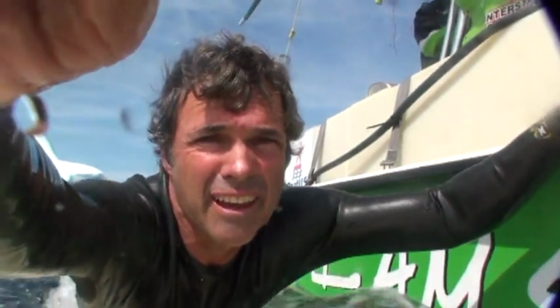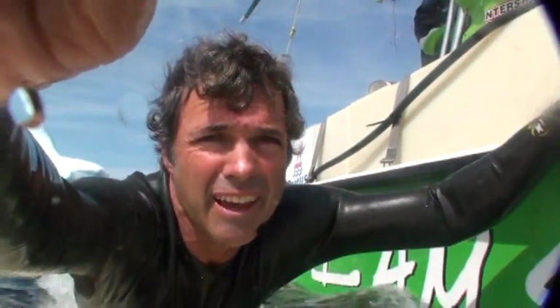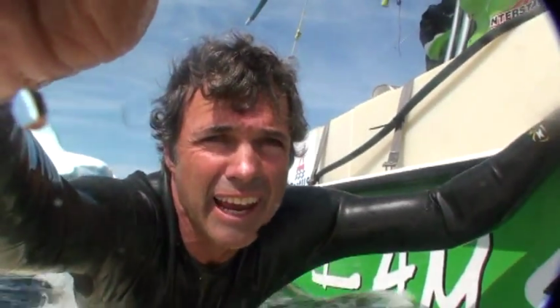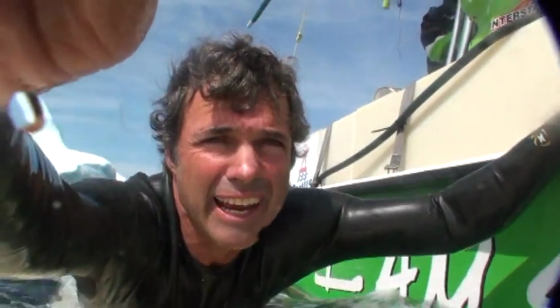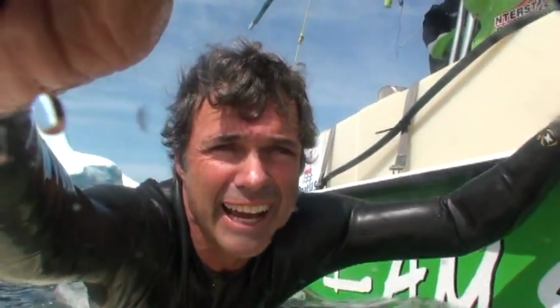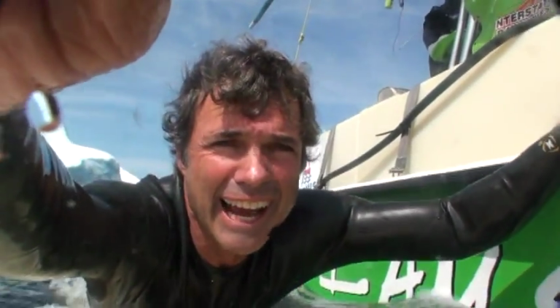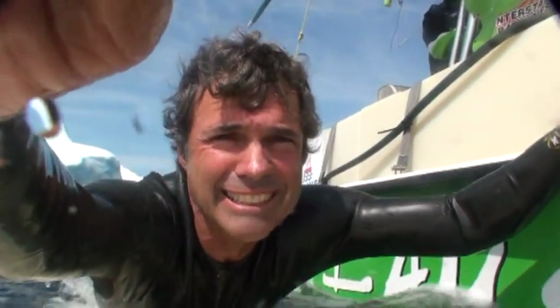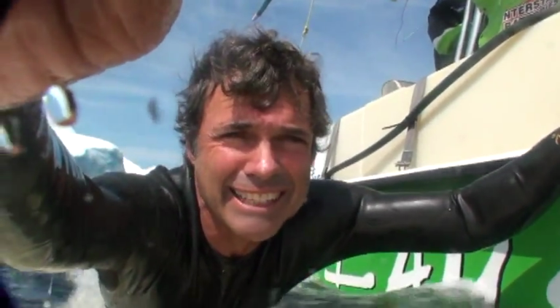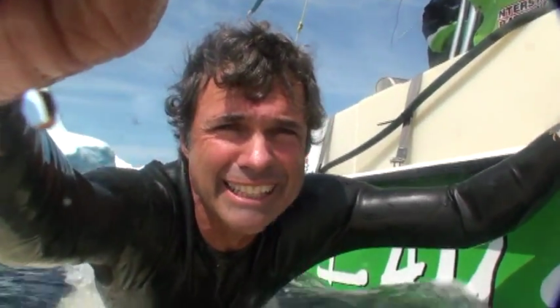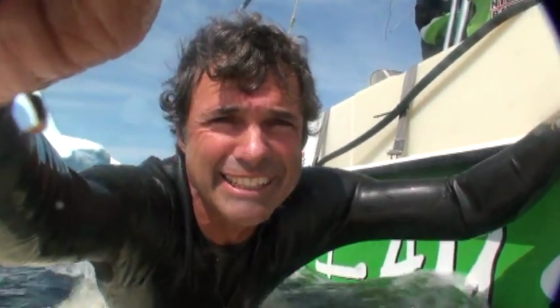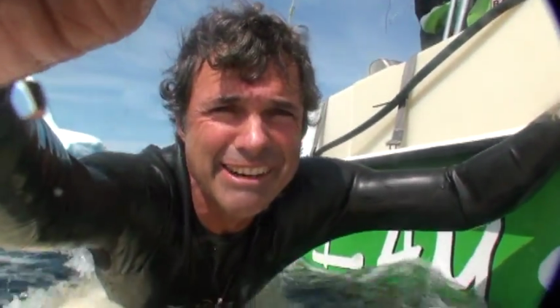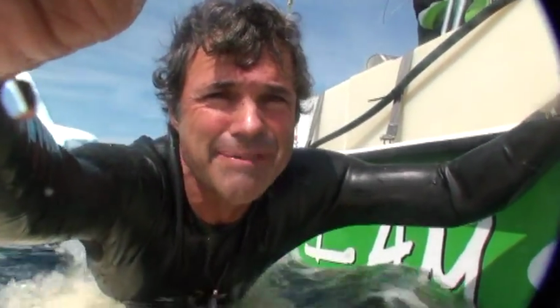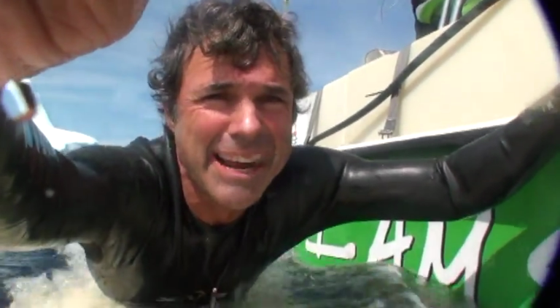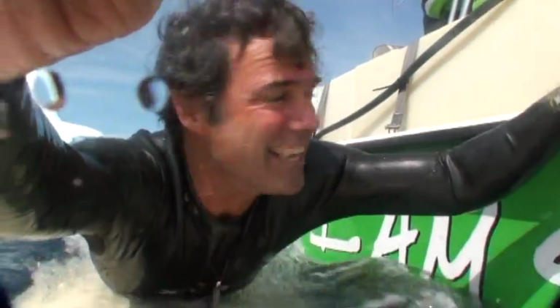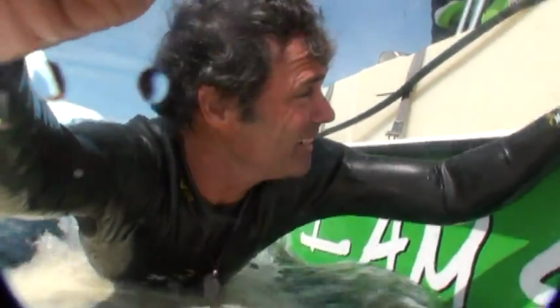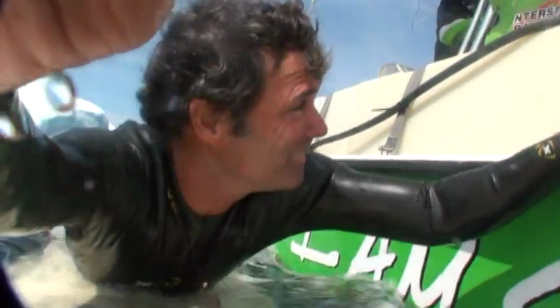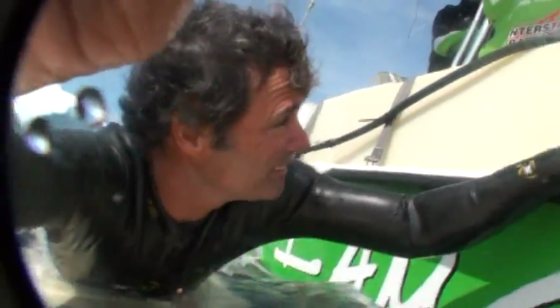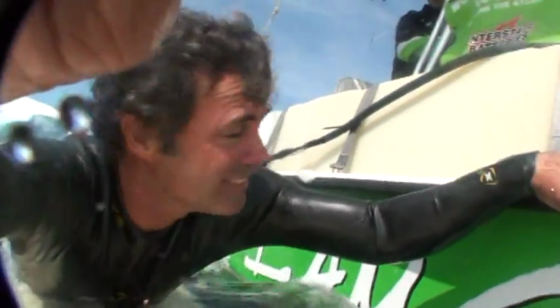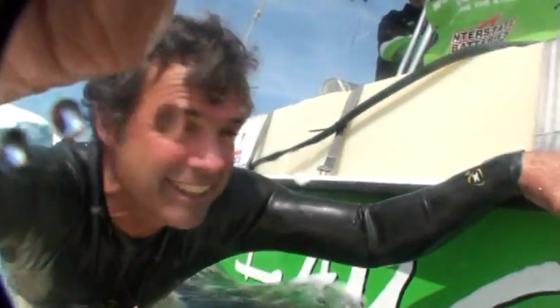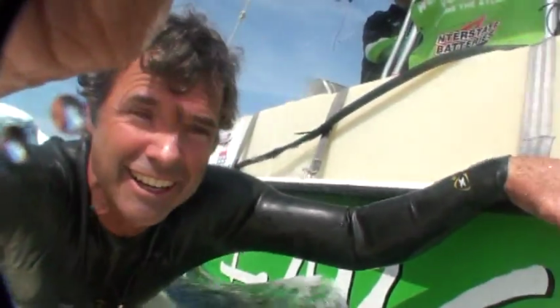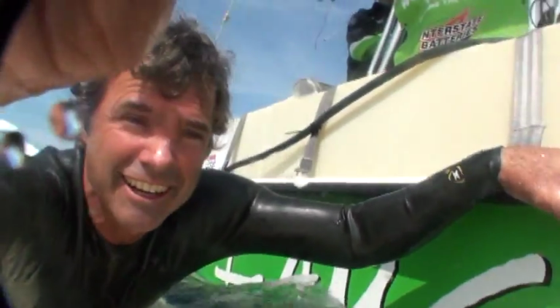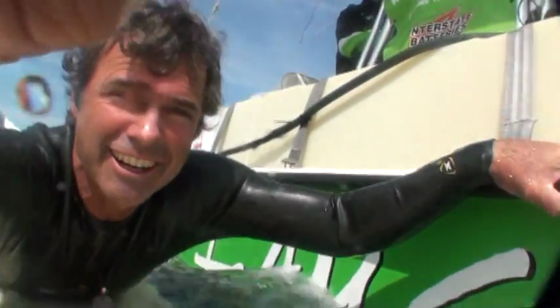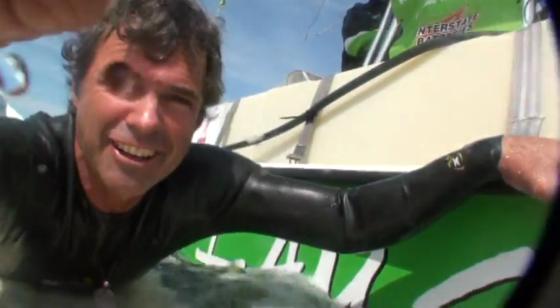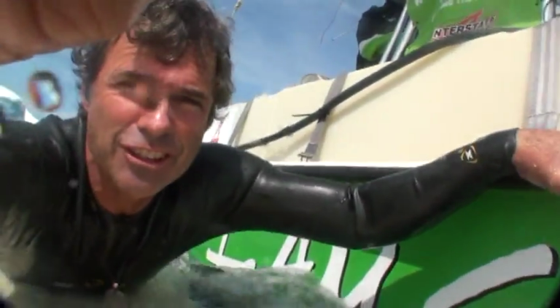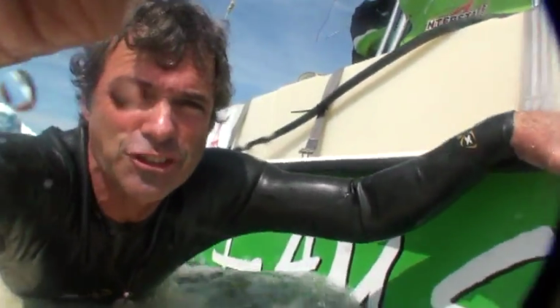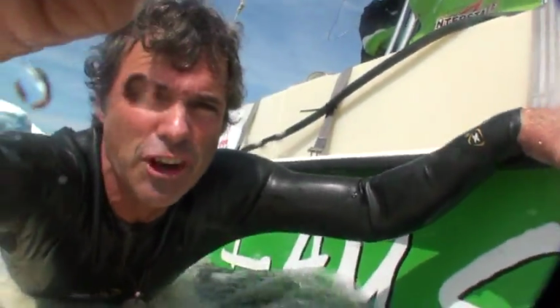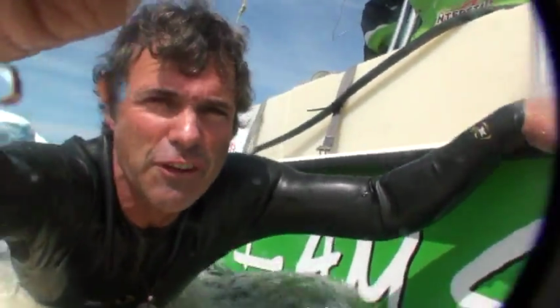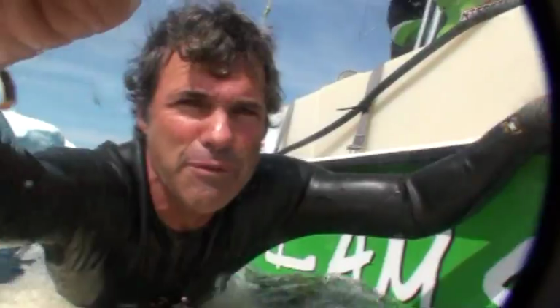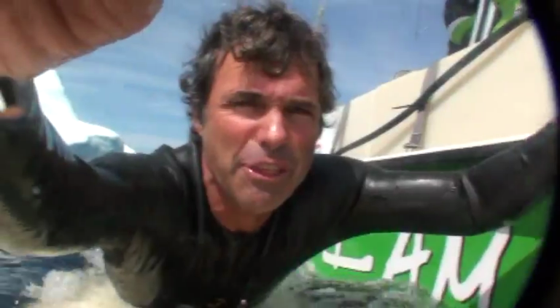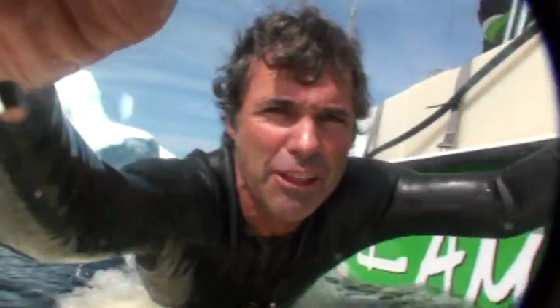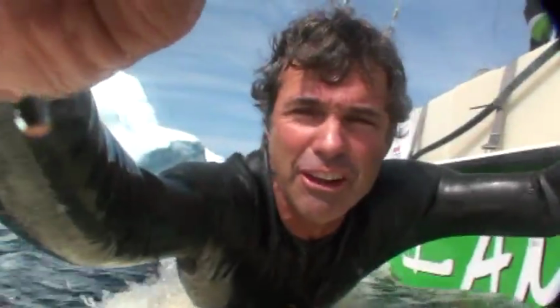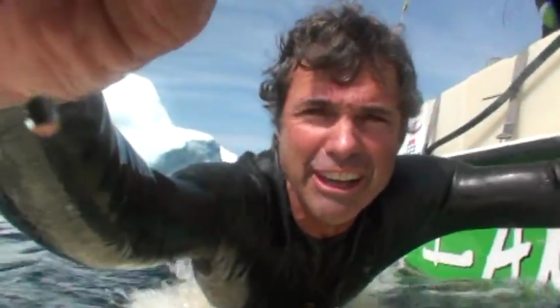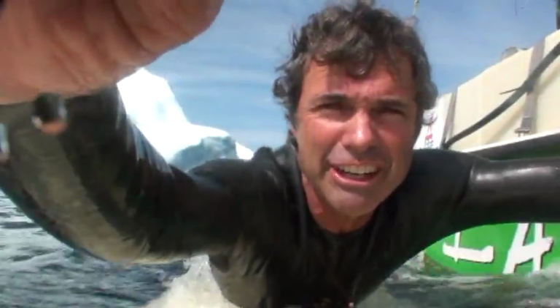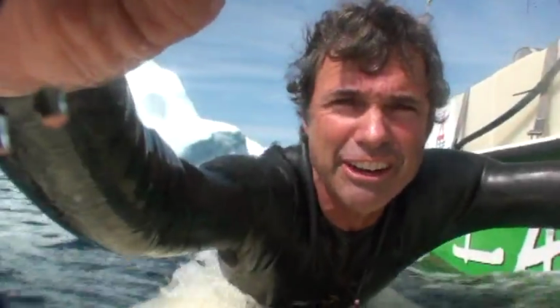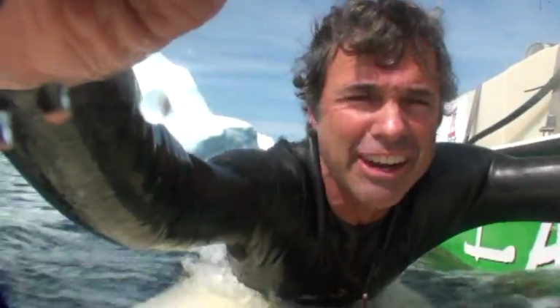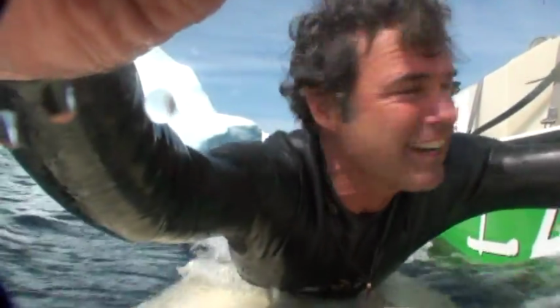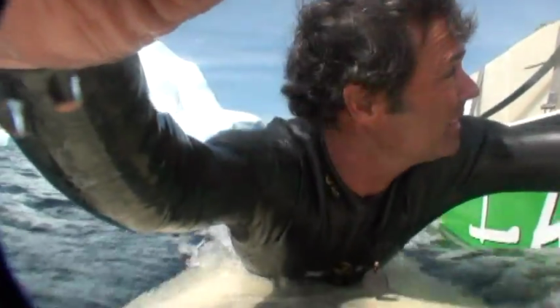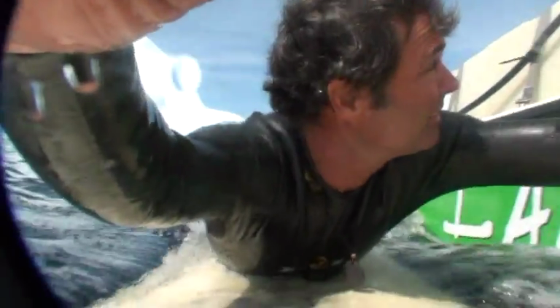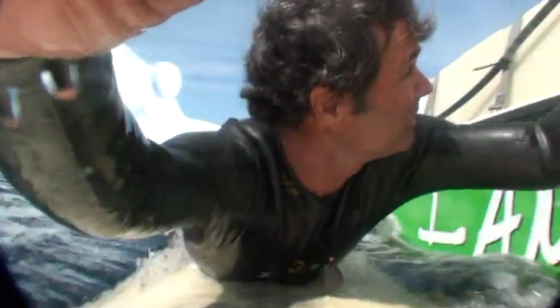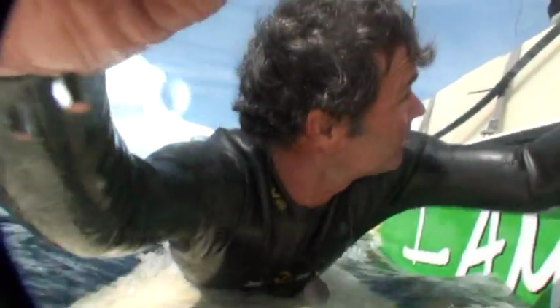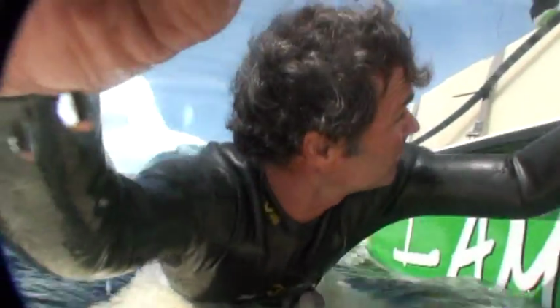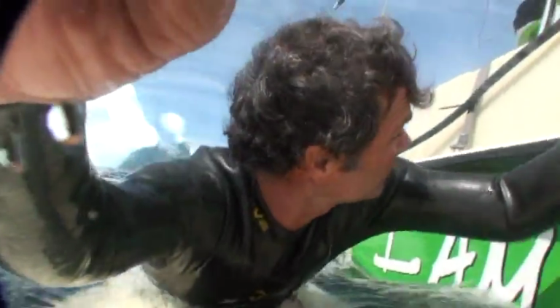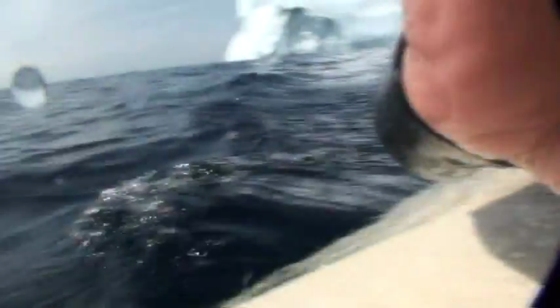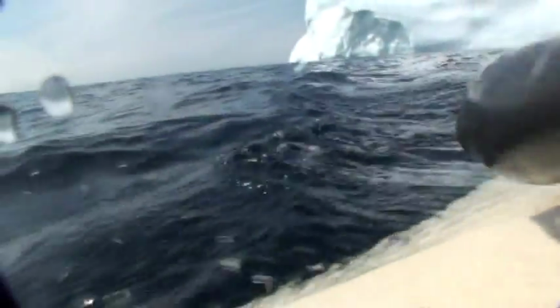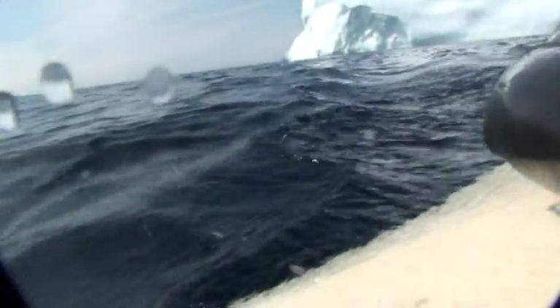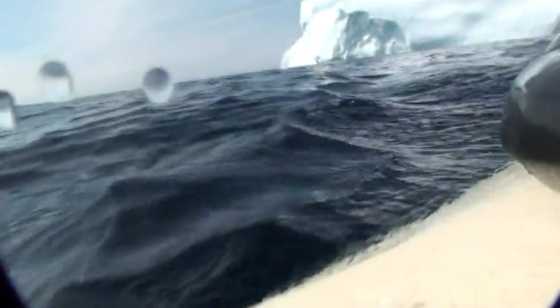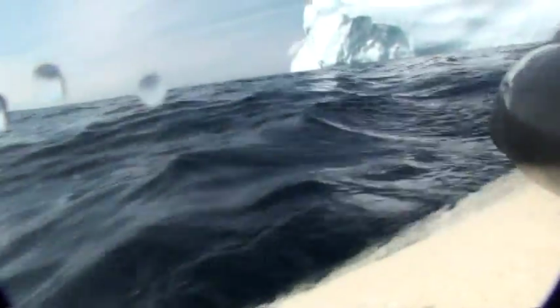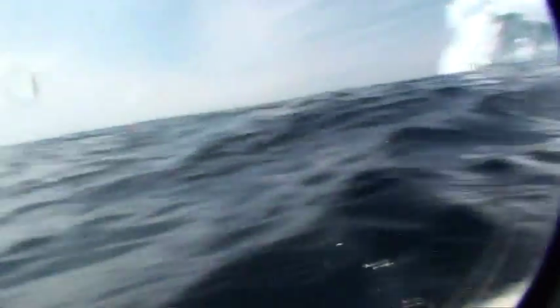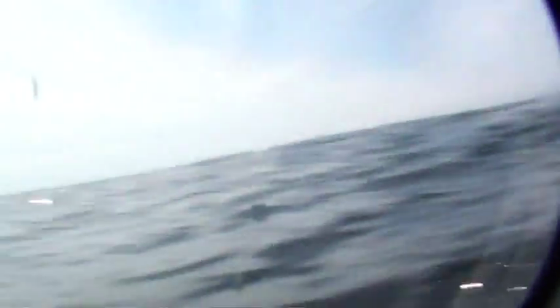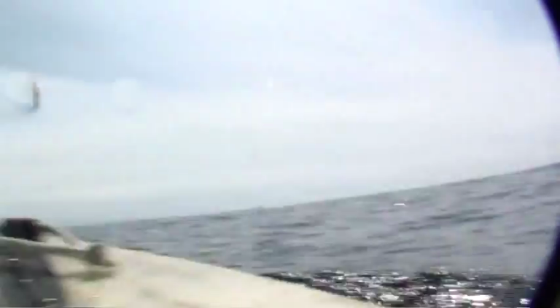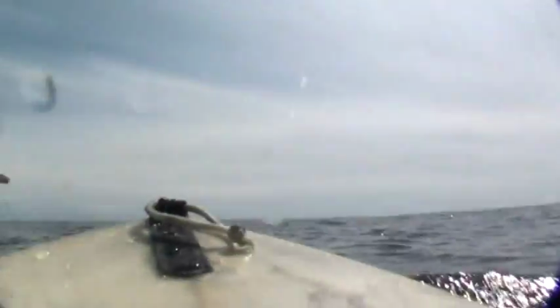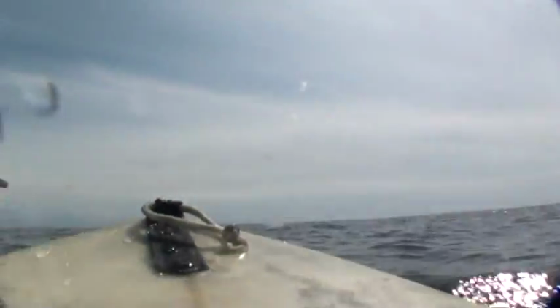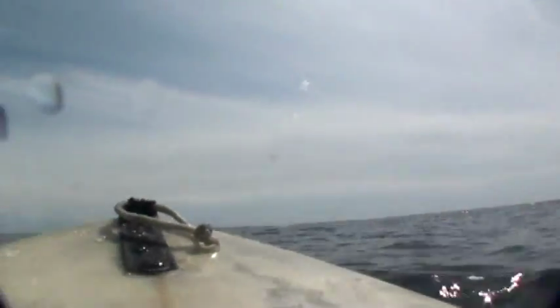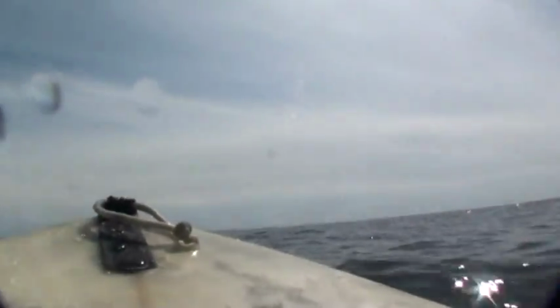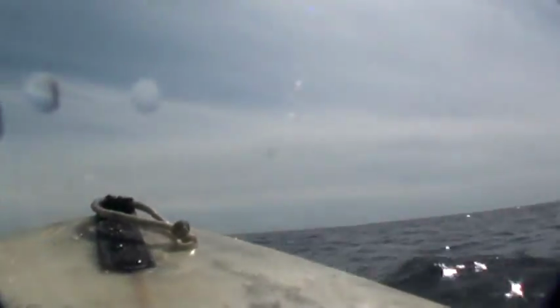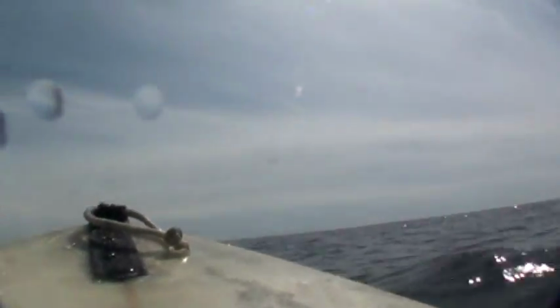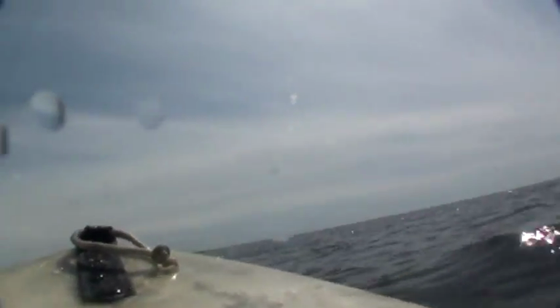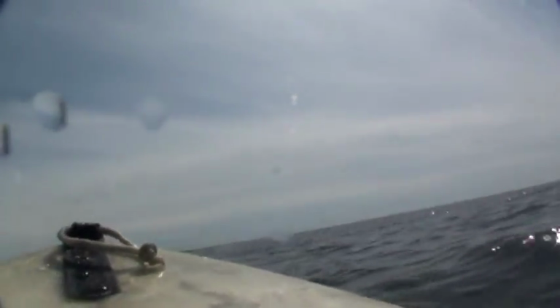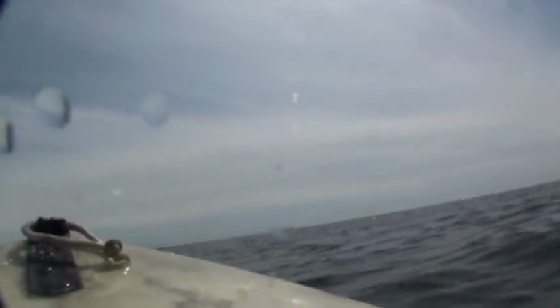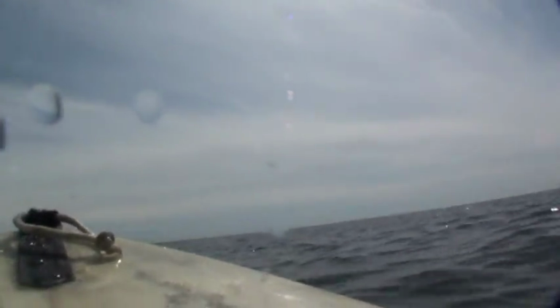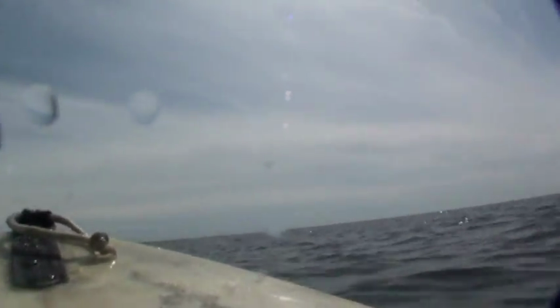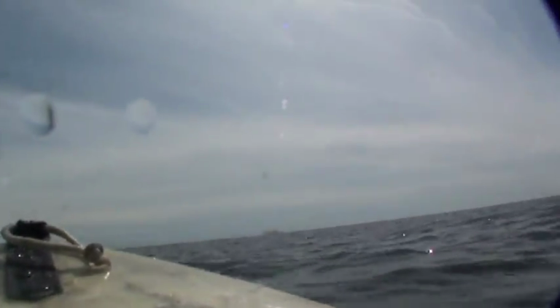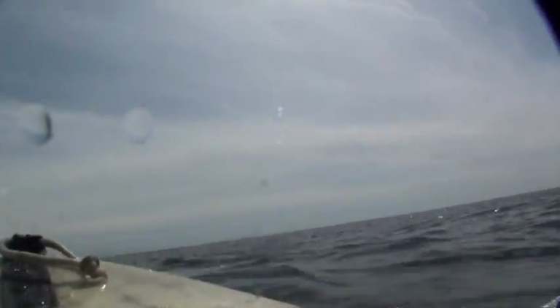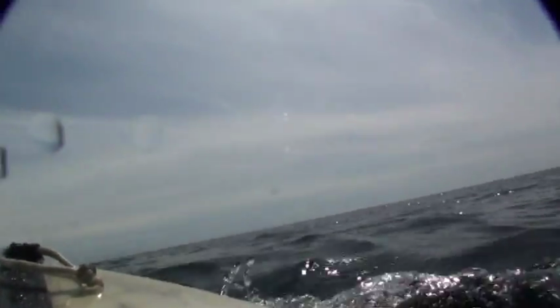Hey guys, how you doing man? A little surfing with a little iguana, huh? I'm assuming this thing floats but I'm not going to test that theory.